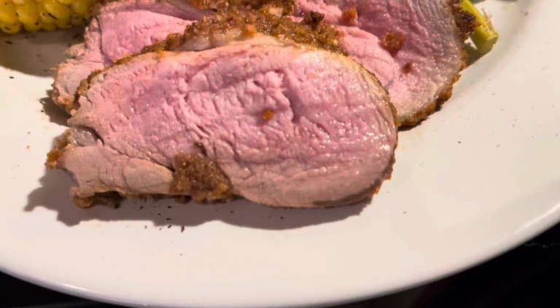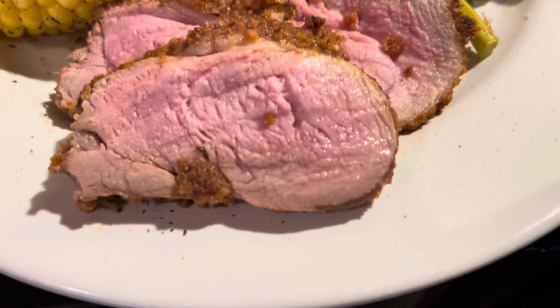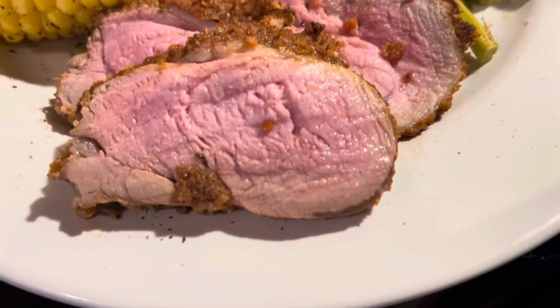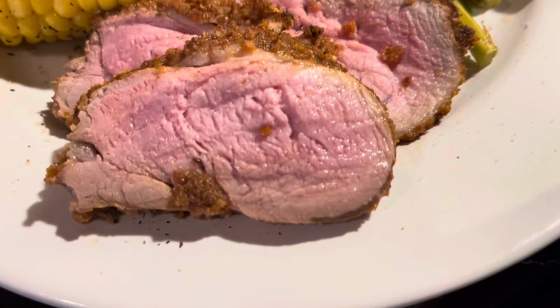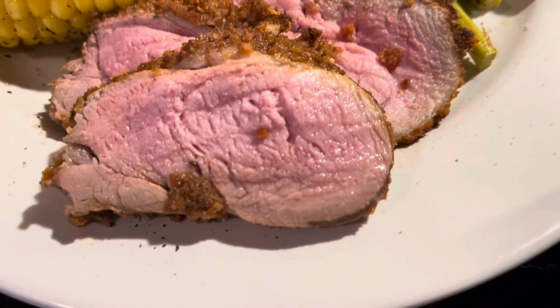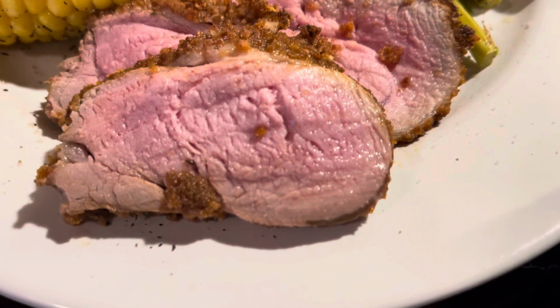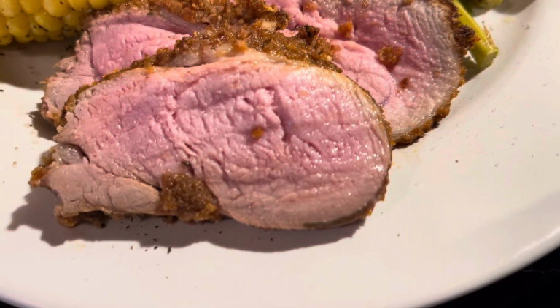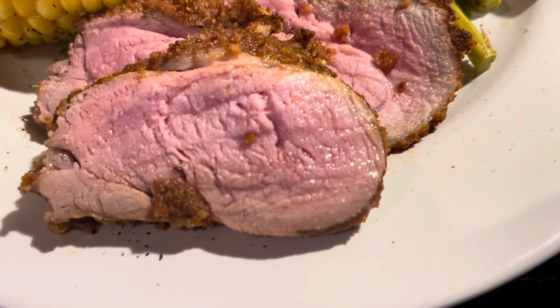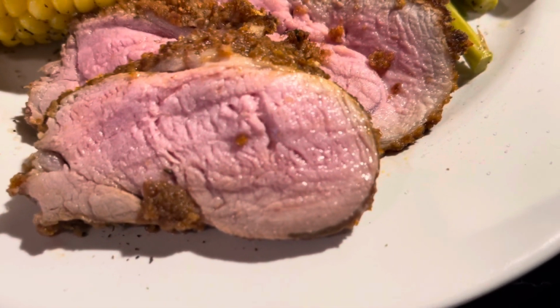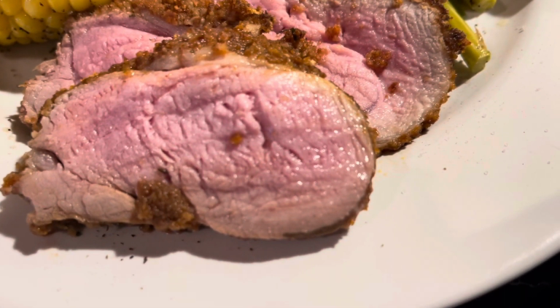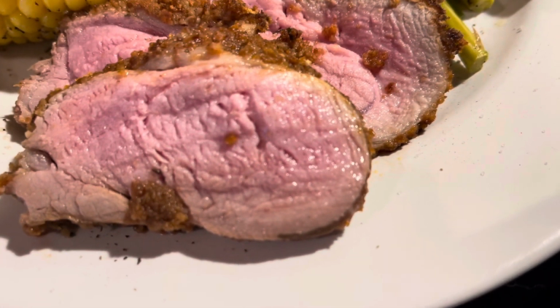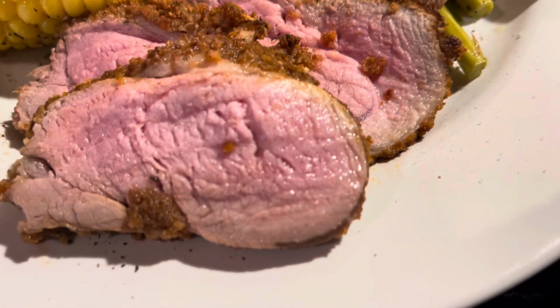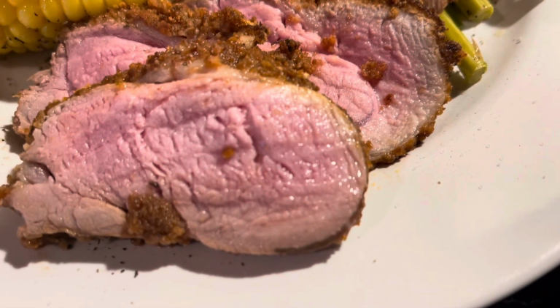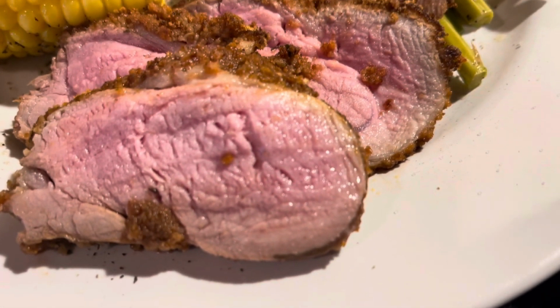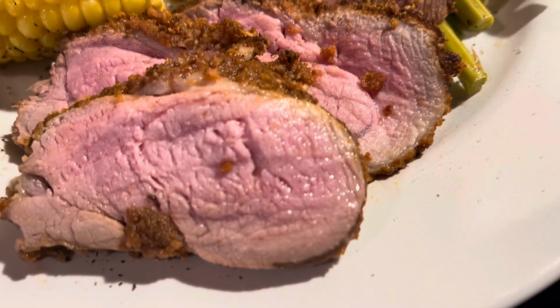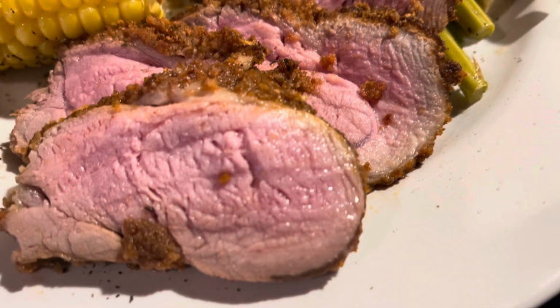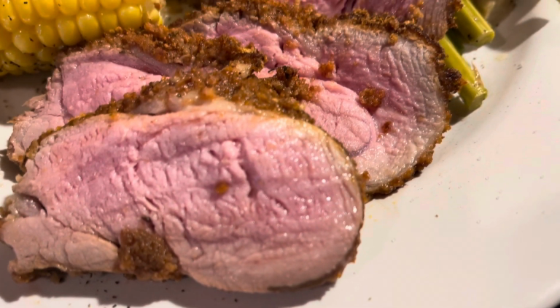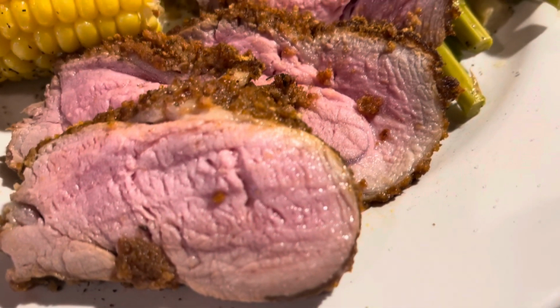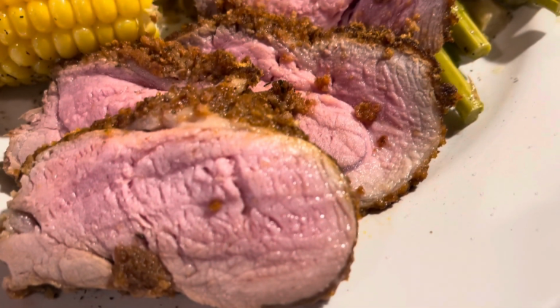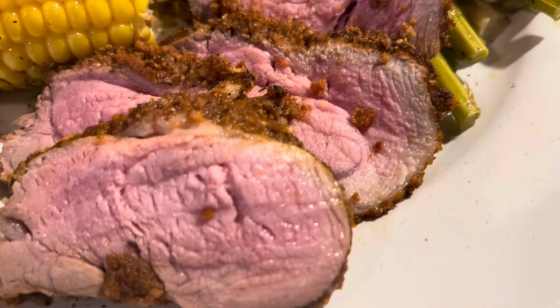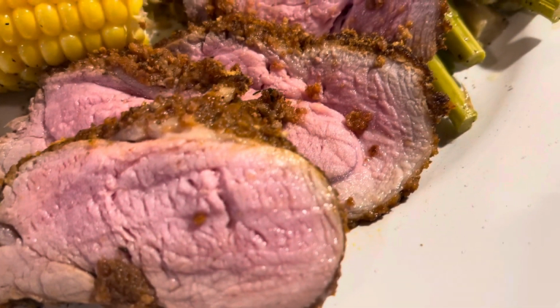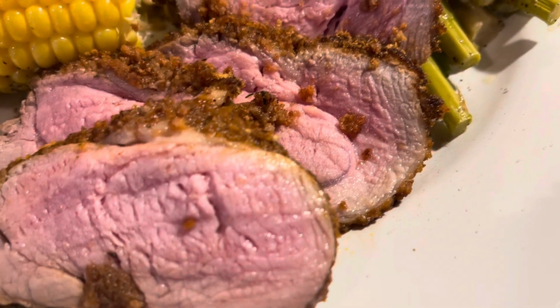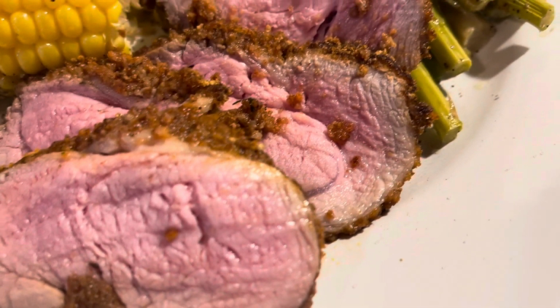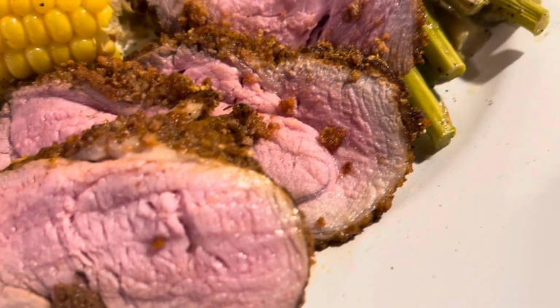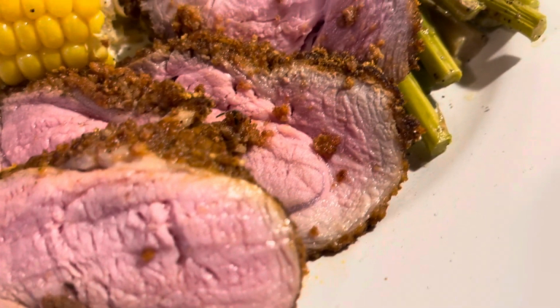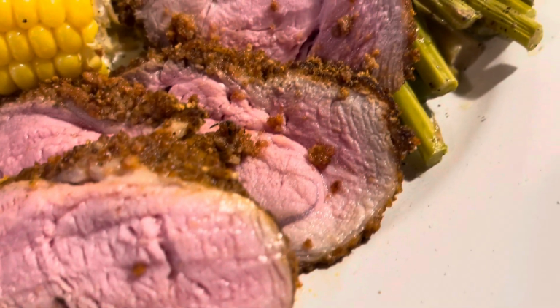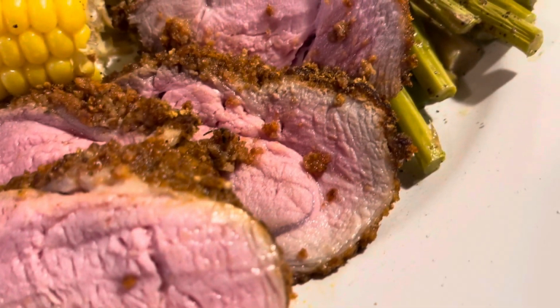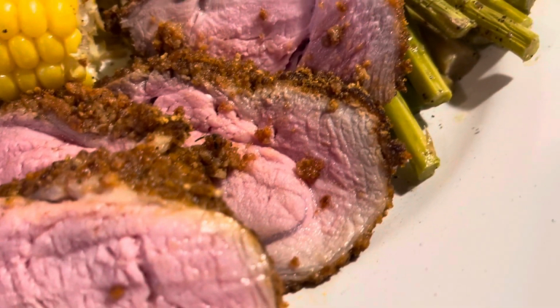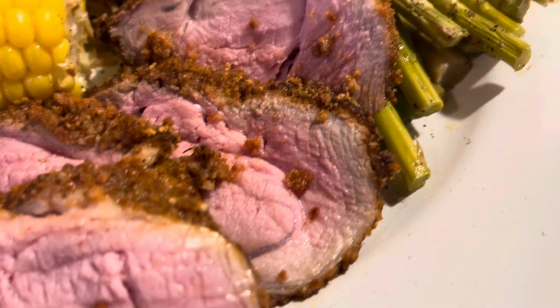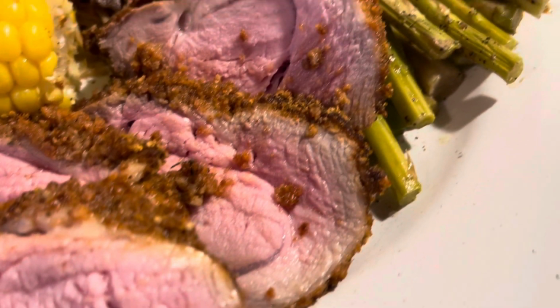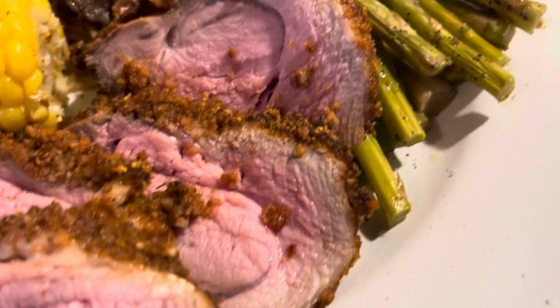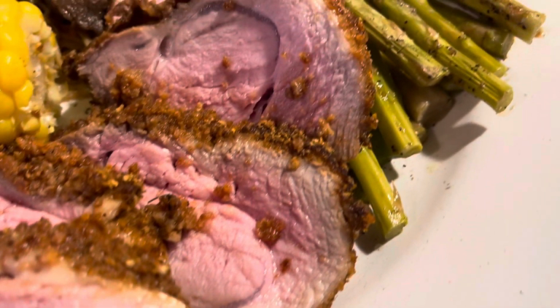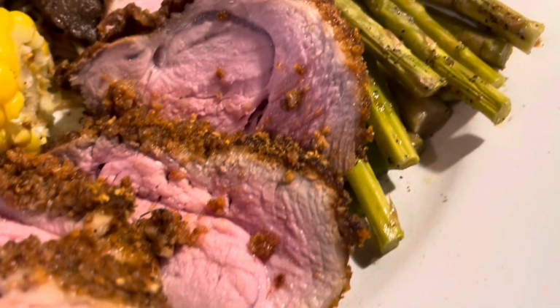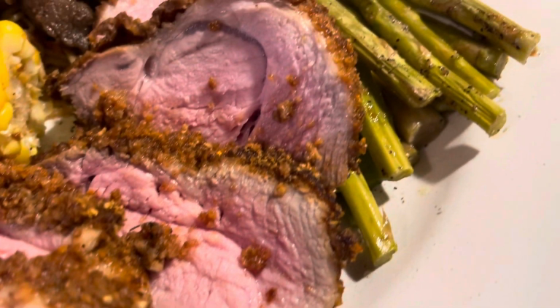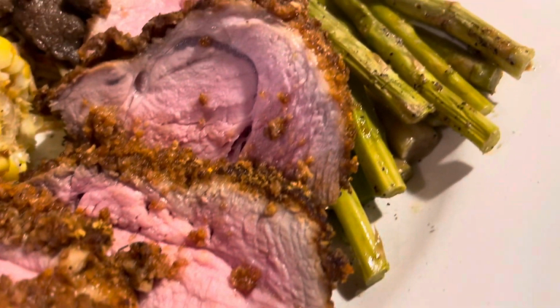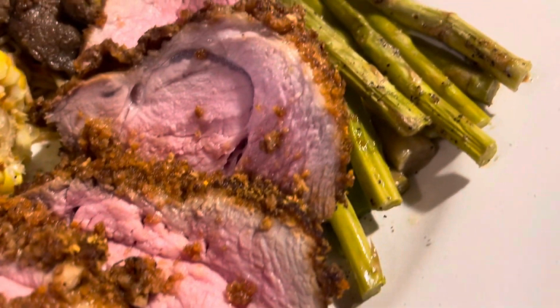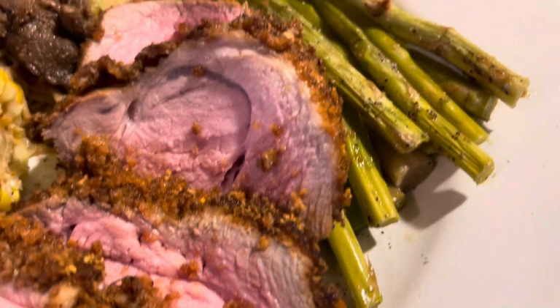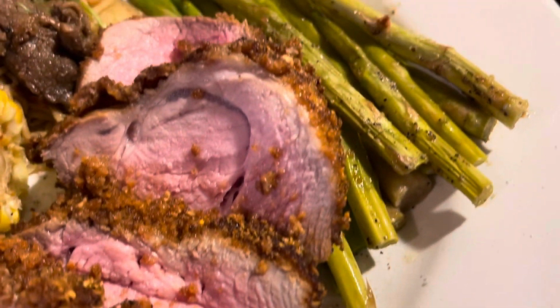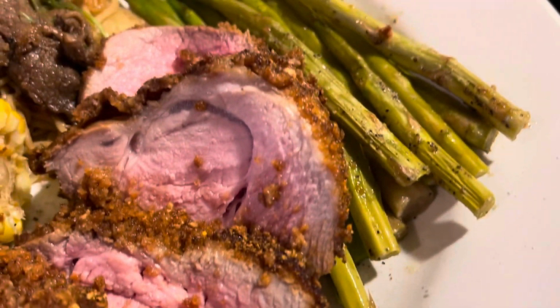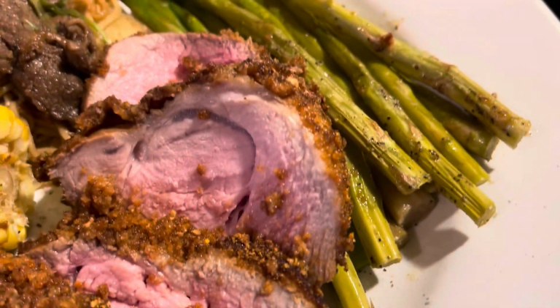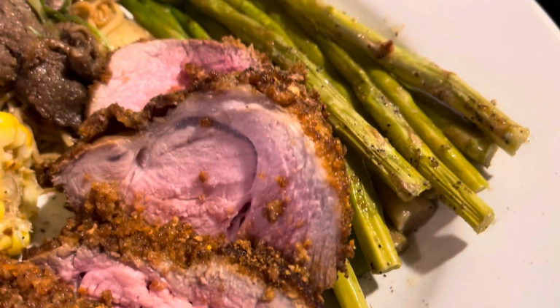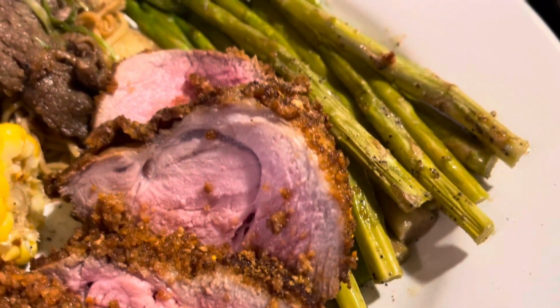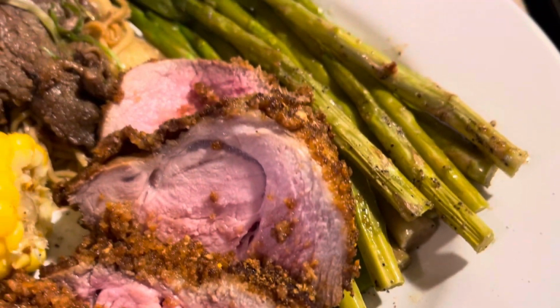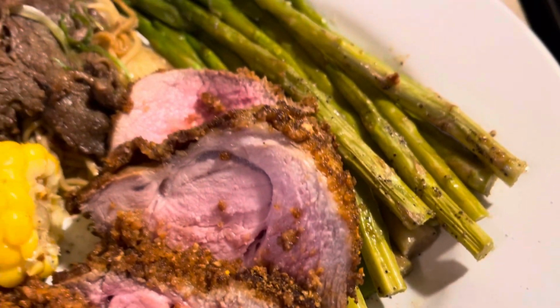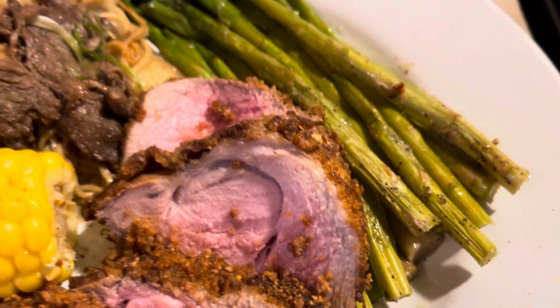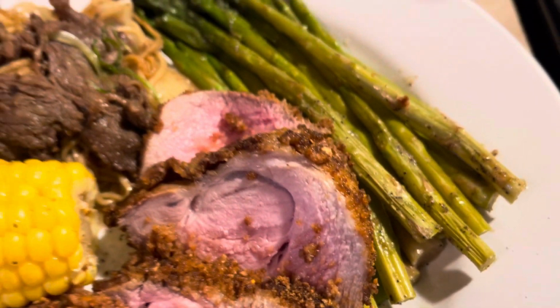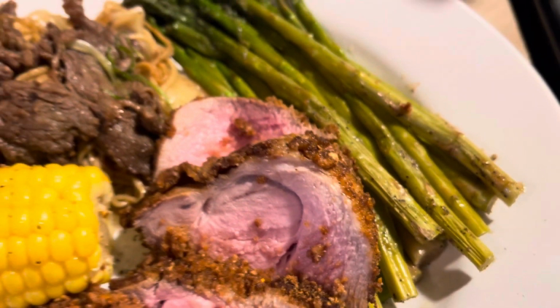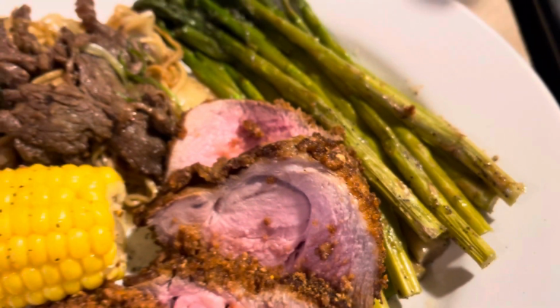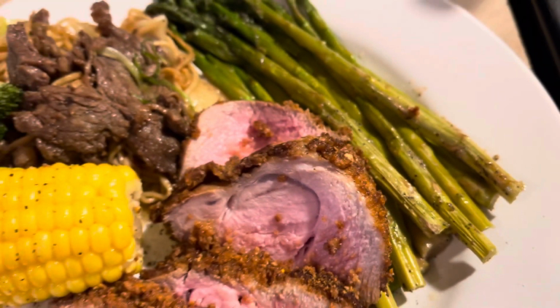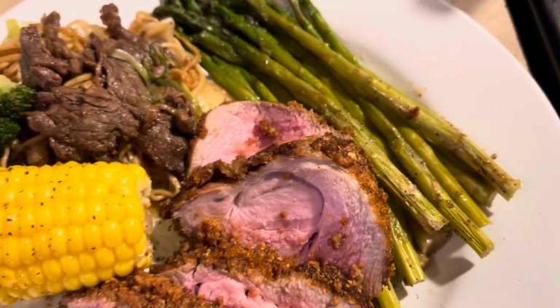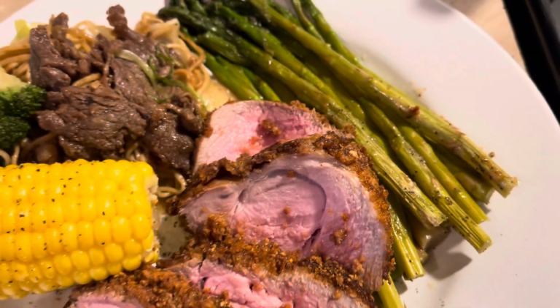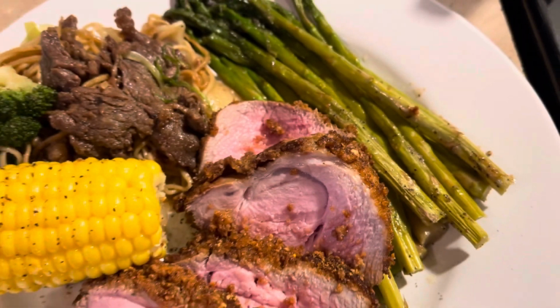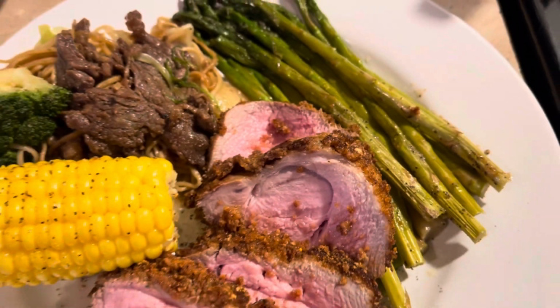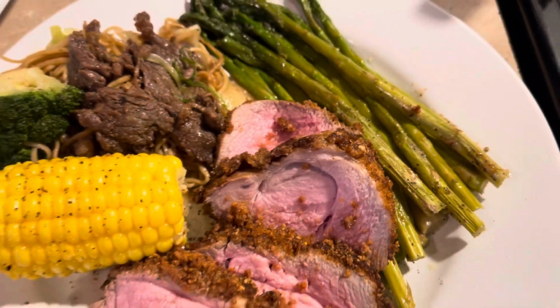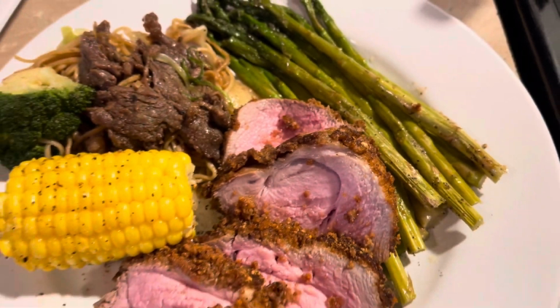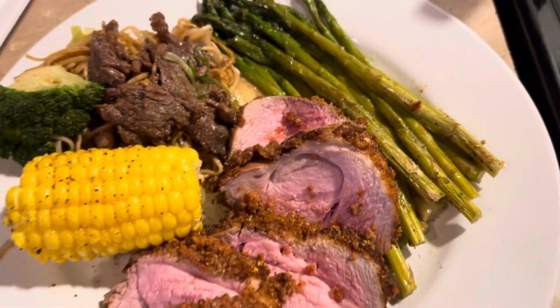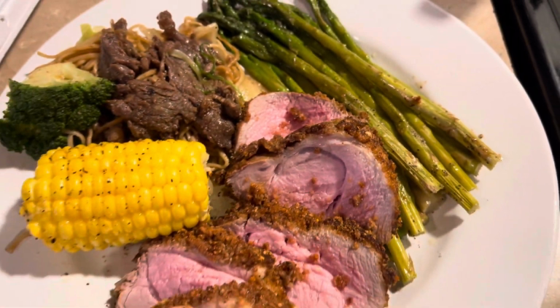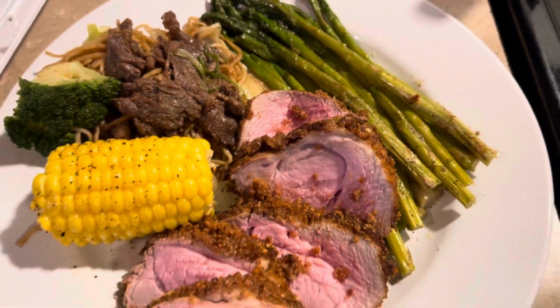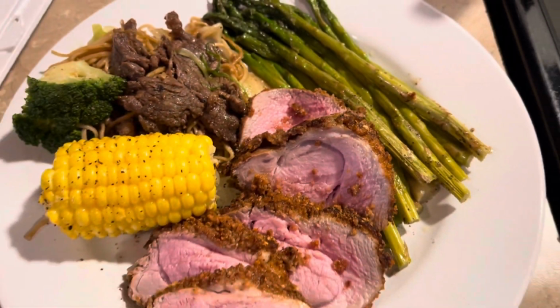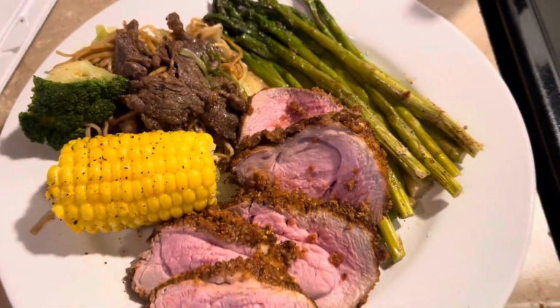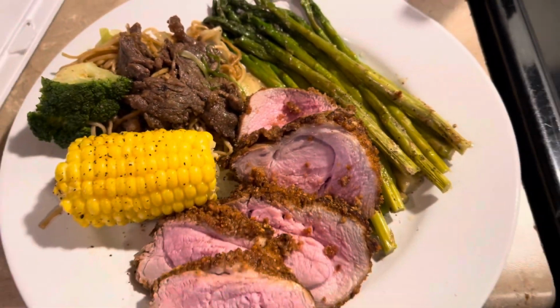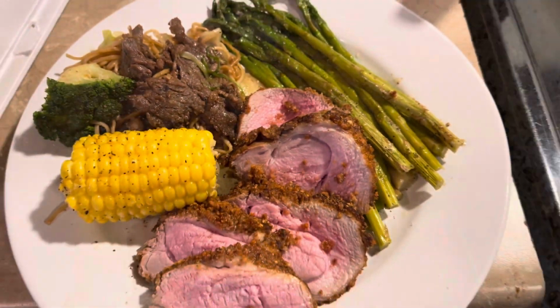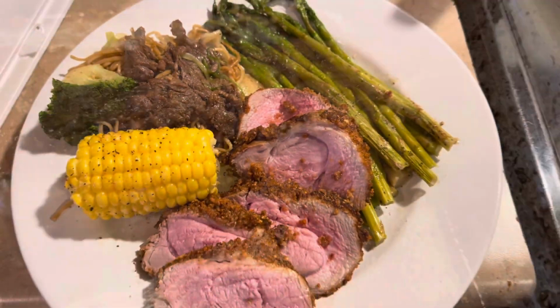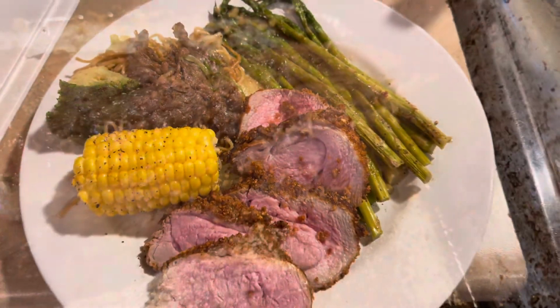I'm about to save another marriage with this shake and bake pork tenderloin, y'all. Let's get started.